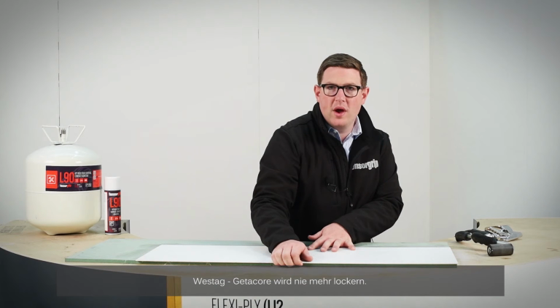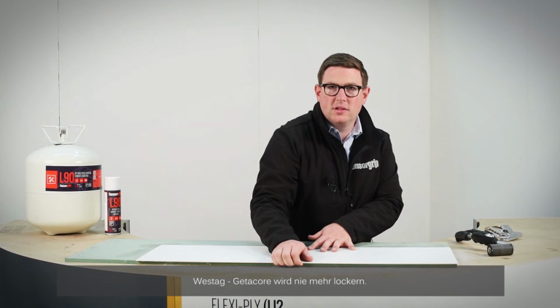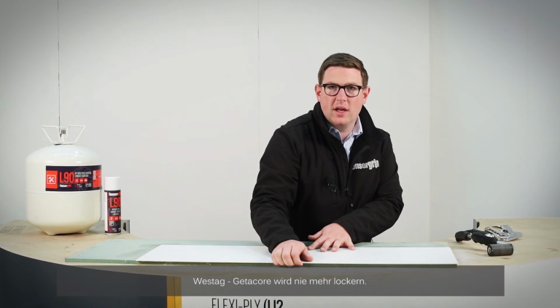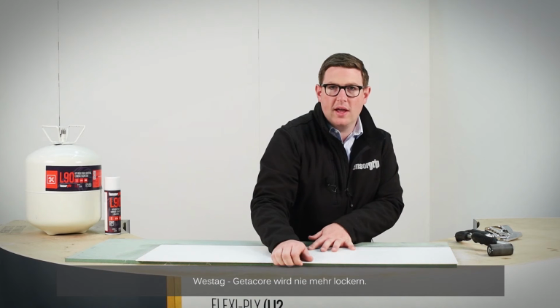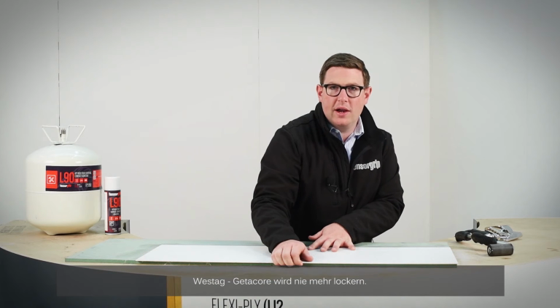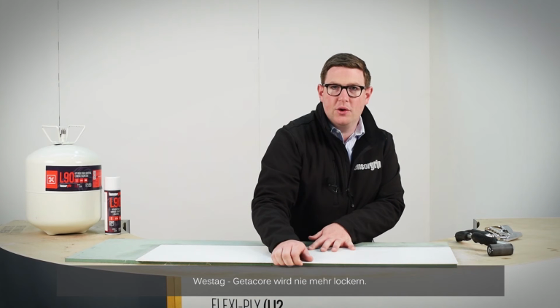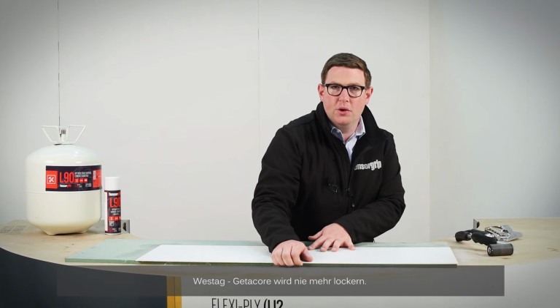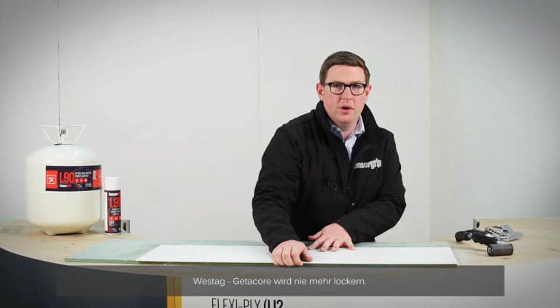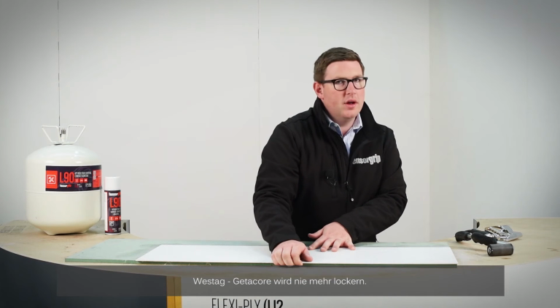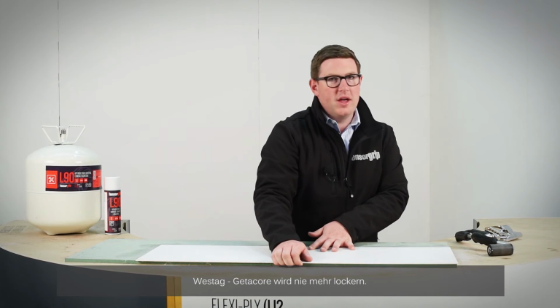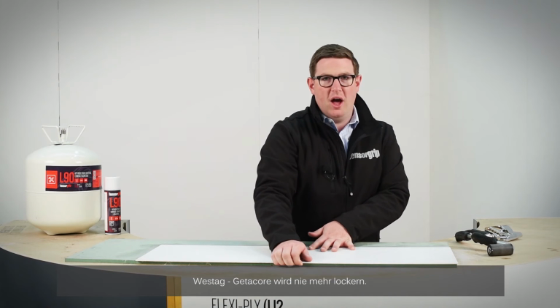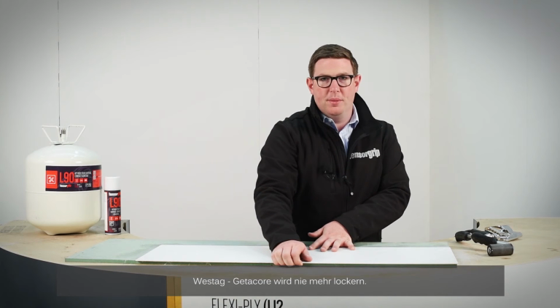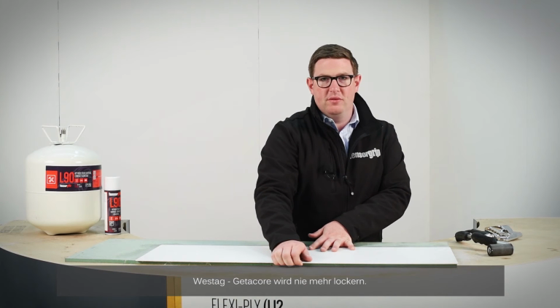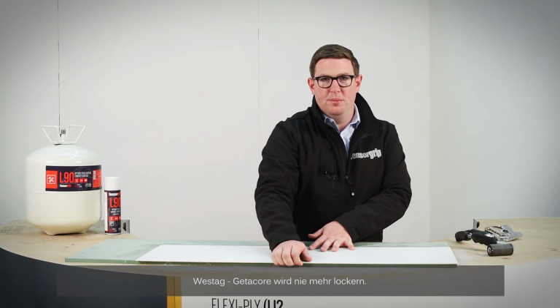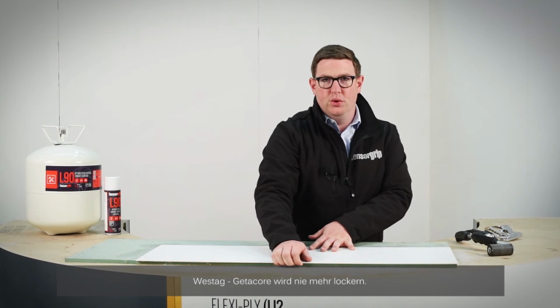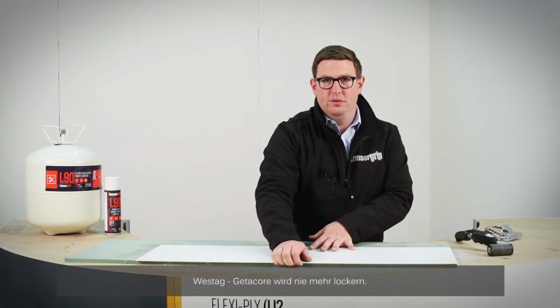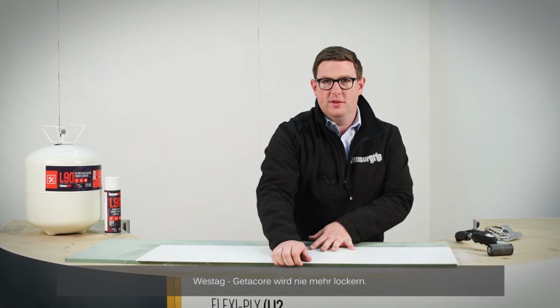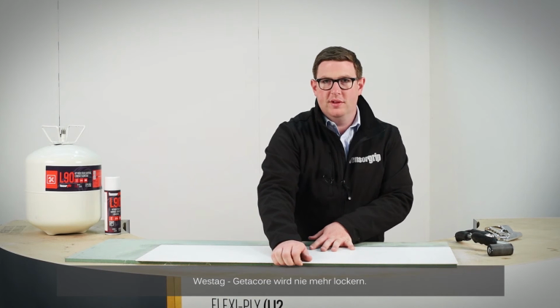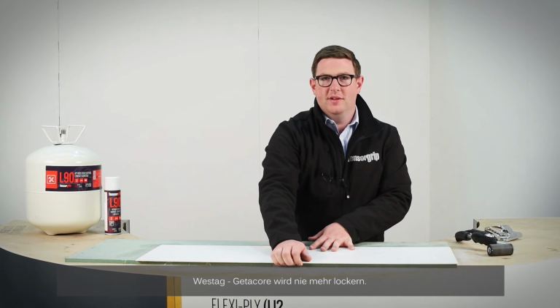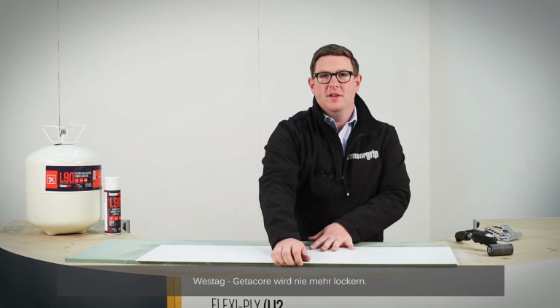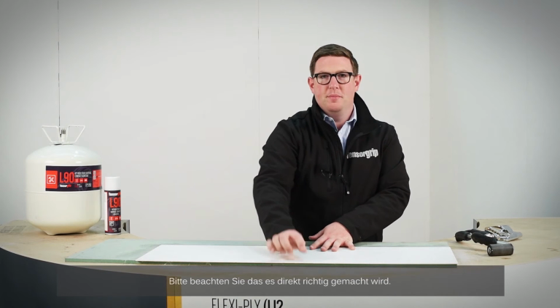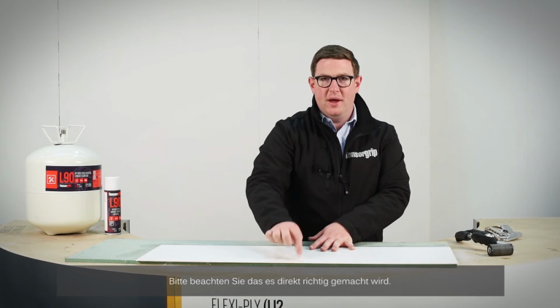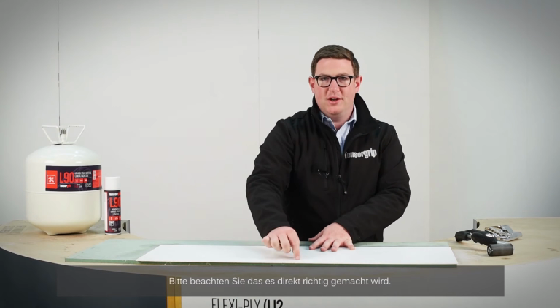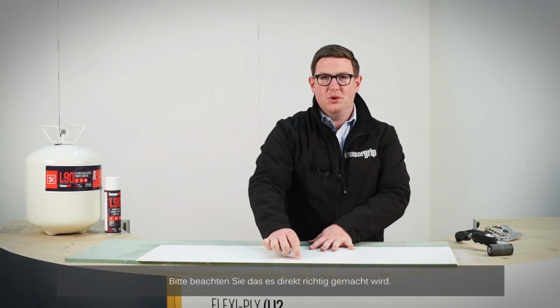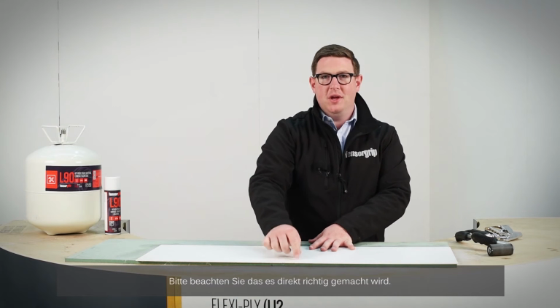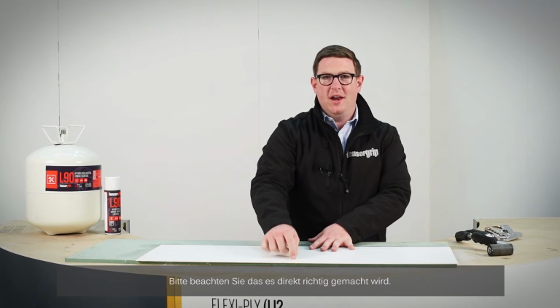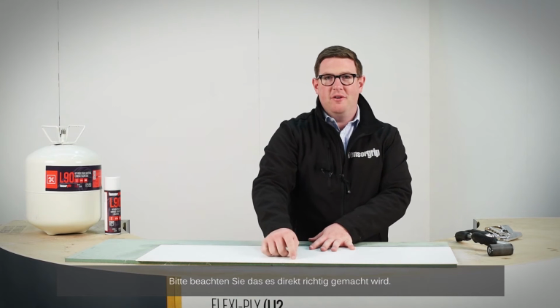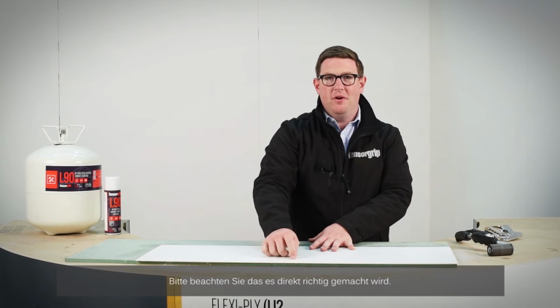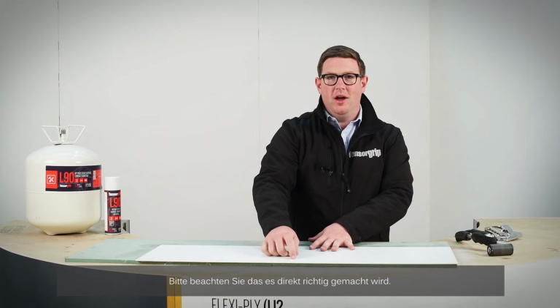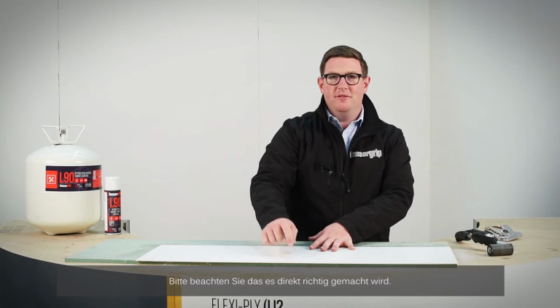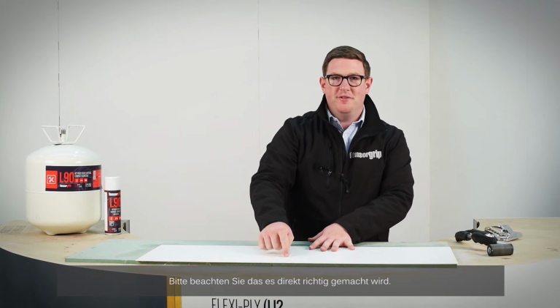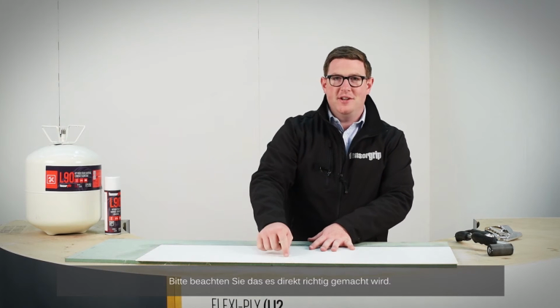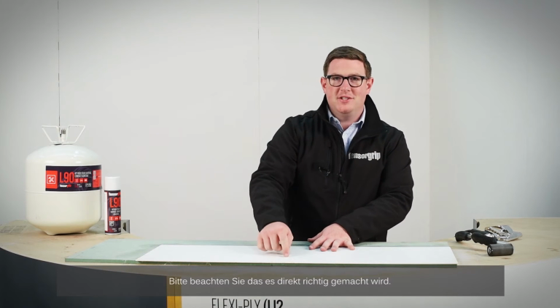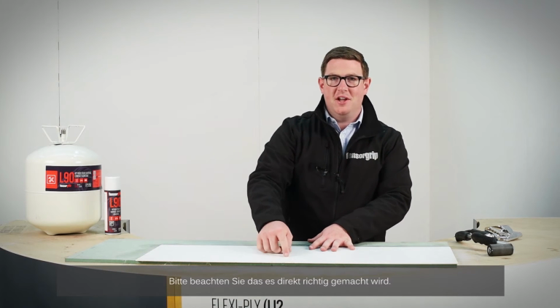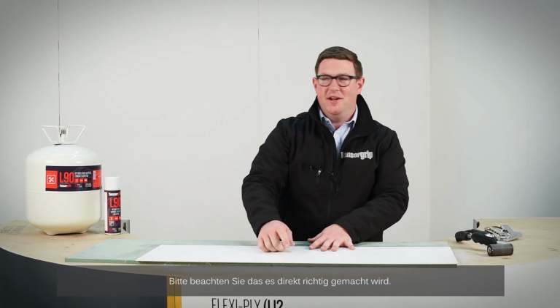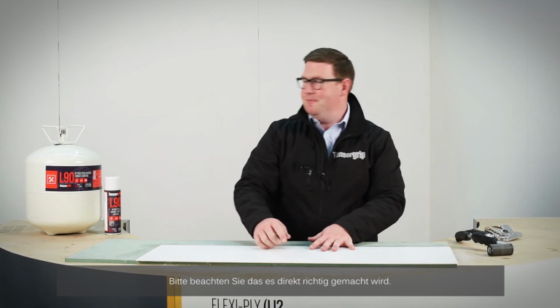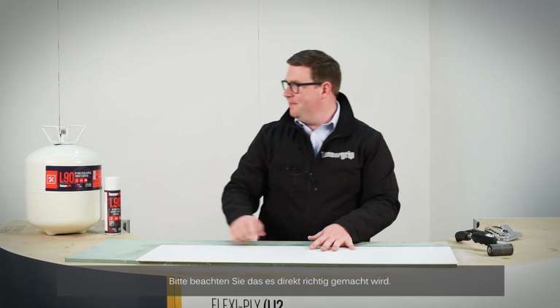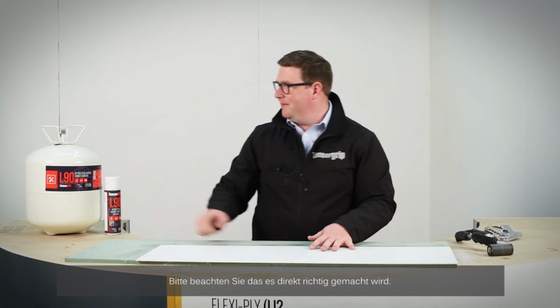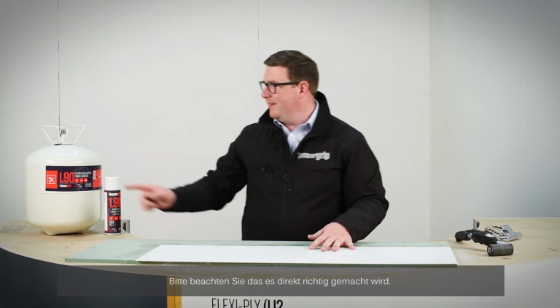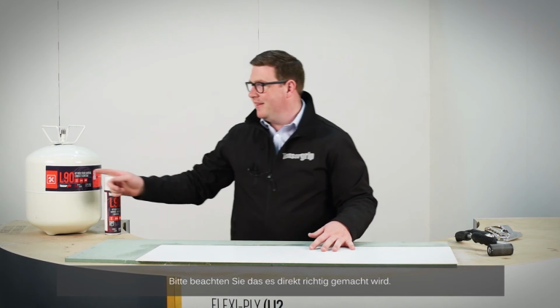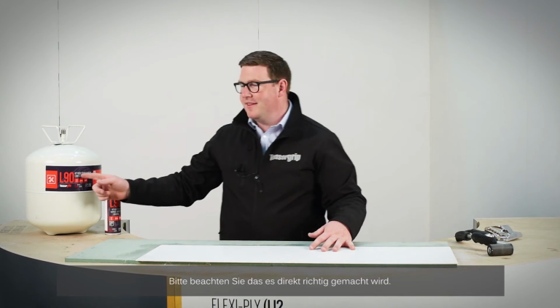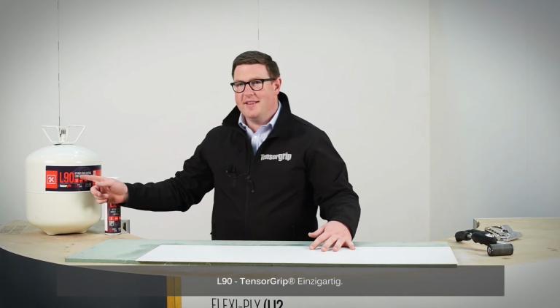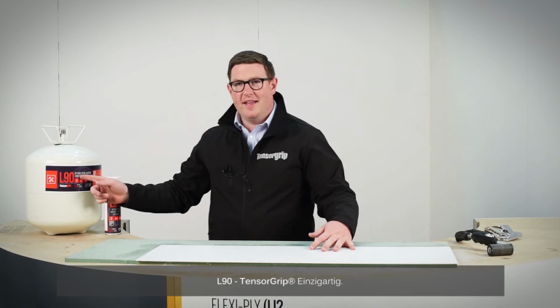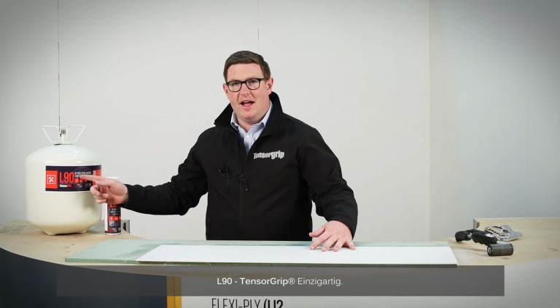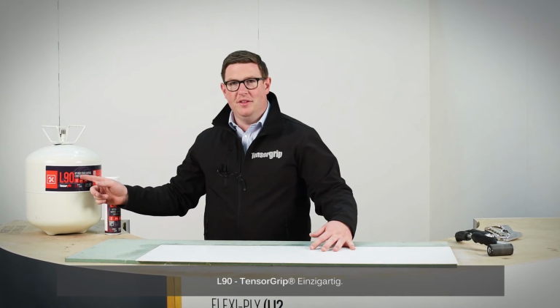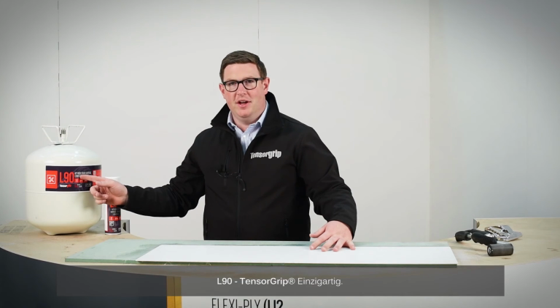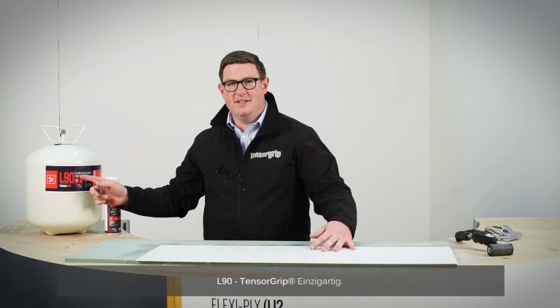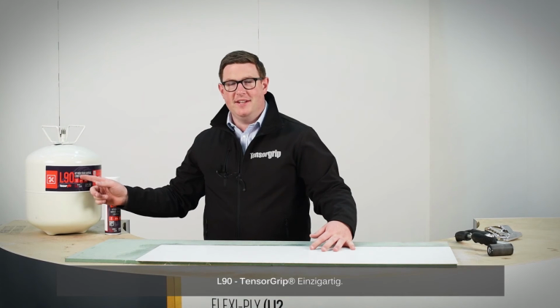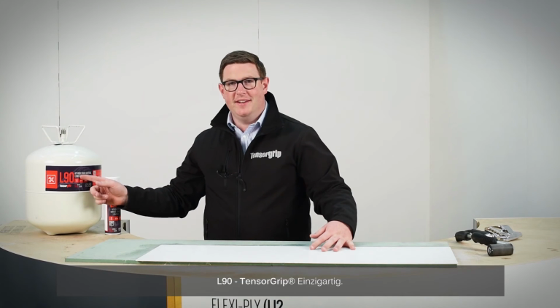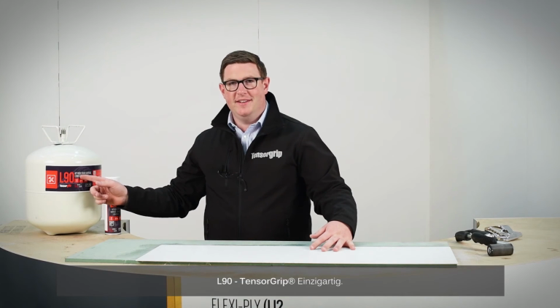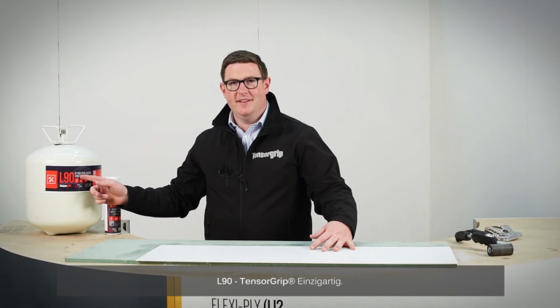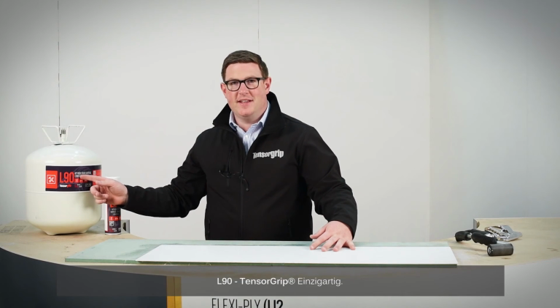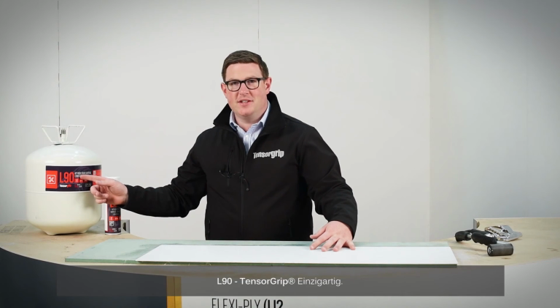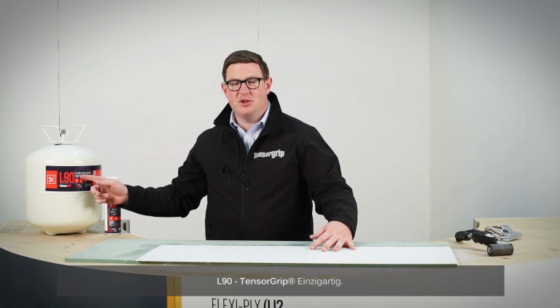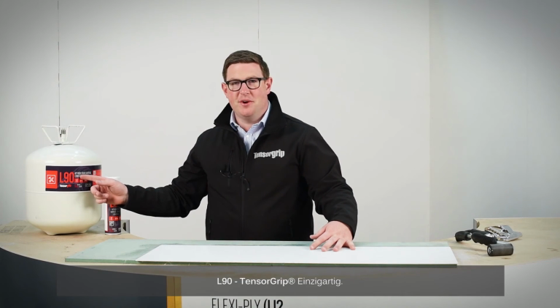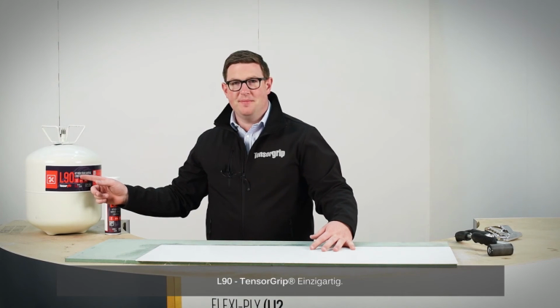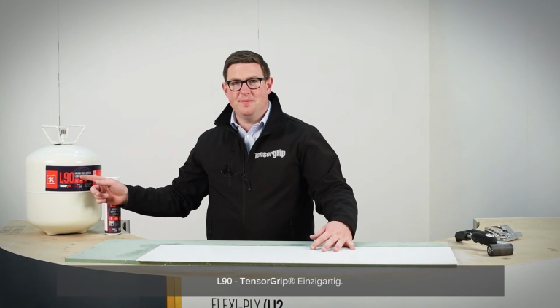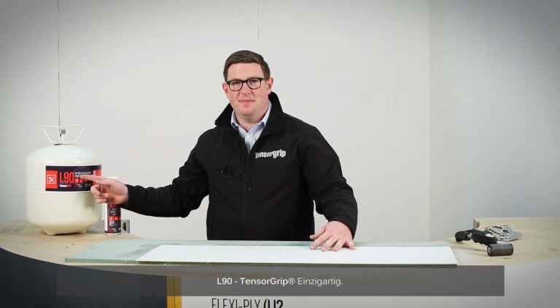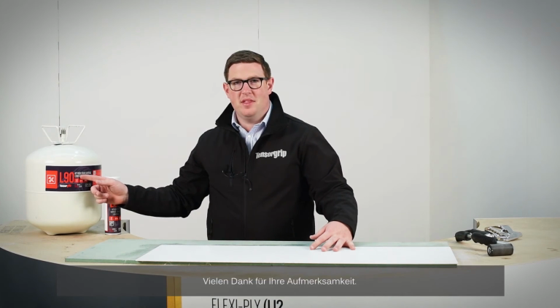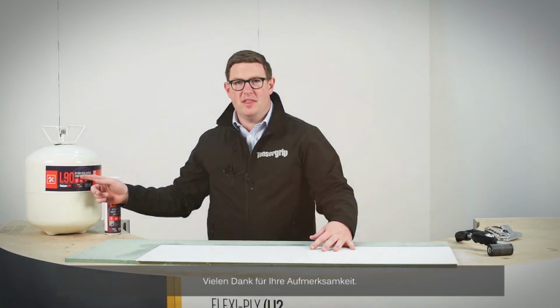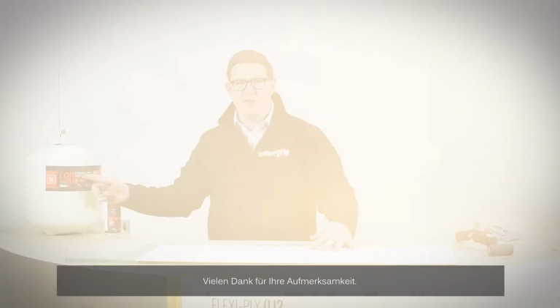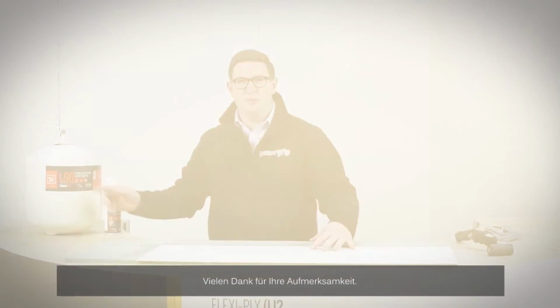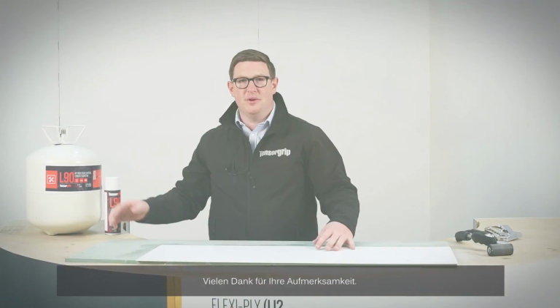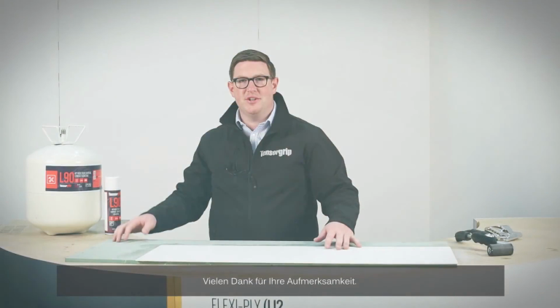Westag GetterCore — once bonded, it can't be removed, so make sure you get it right first time. L90, TensorGrip. Thanks for watching.